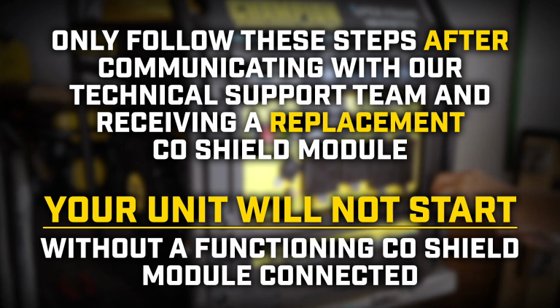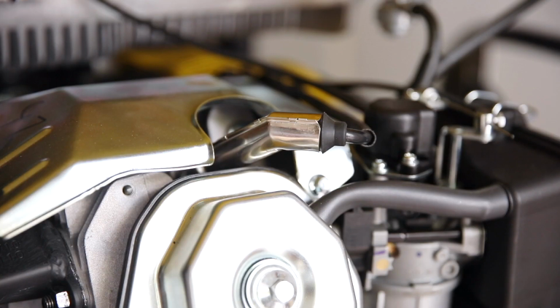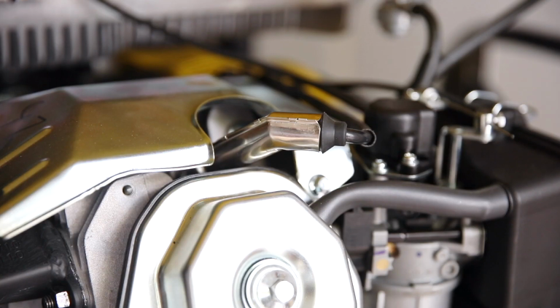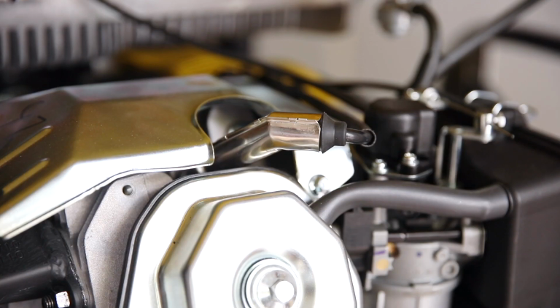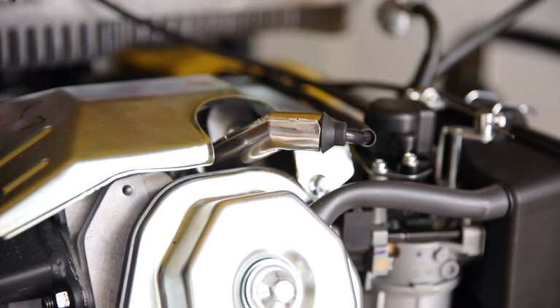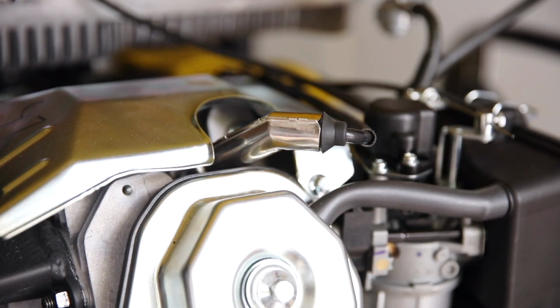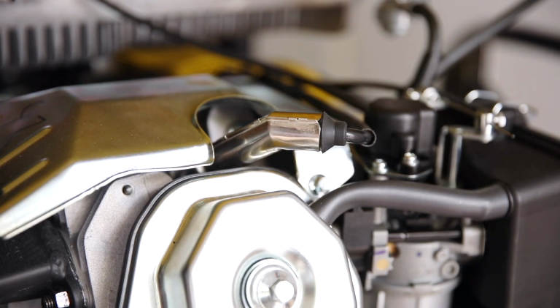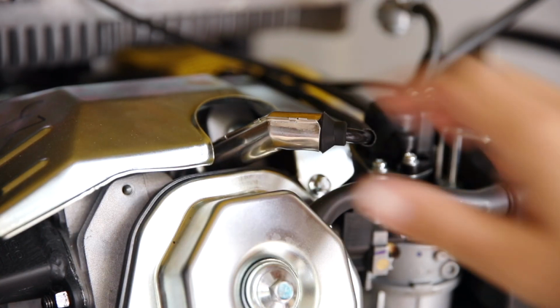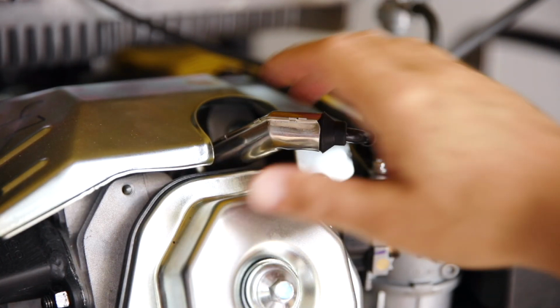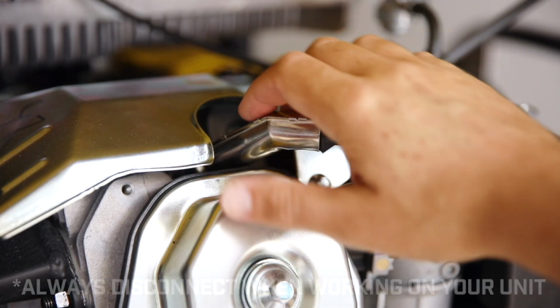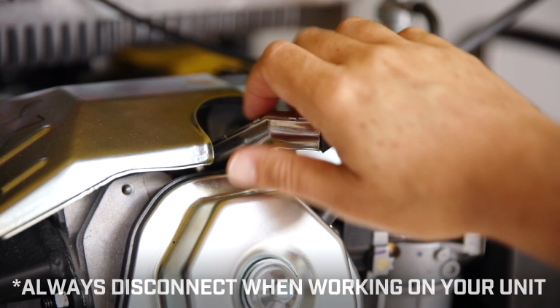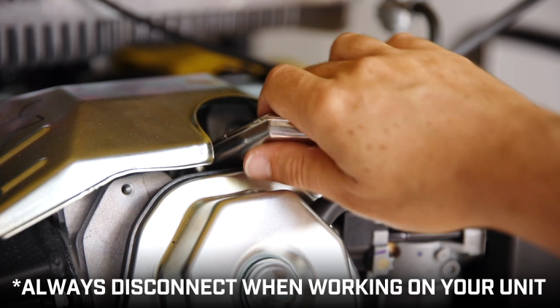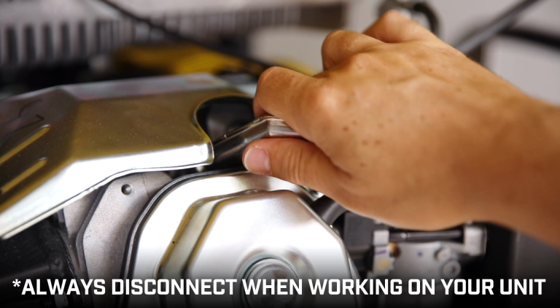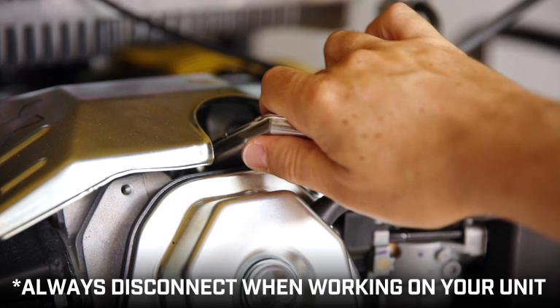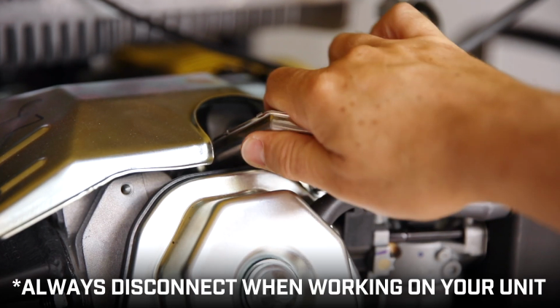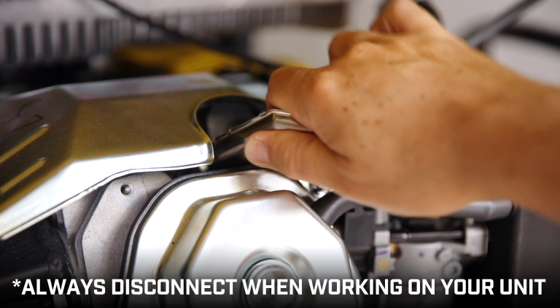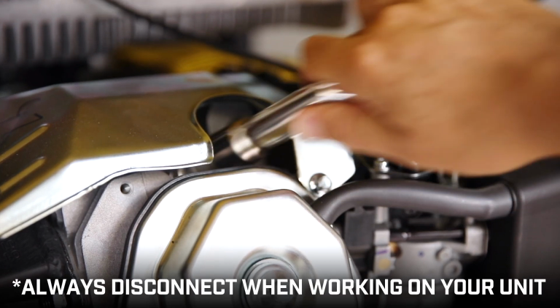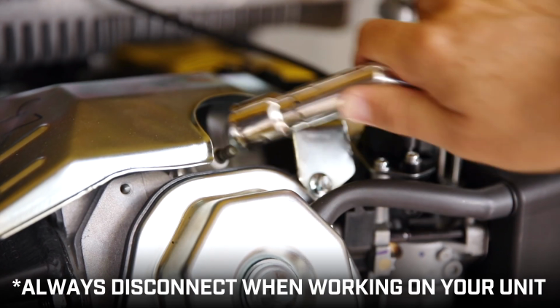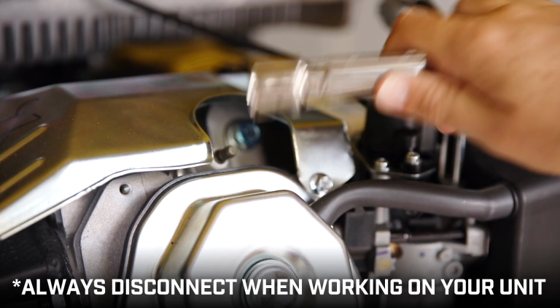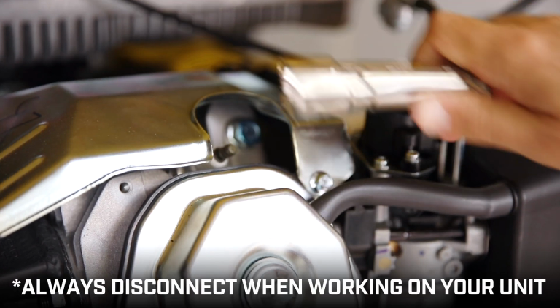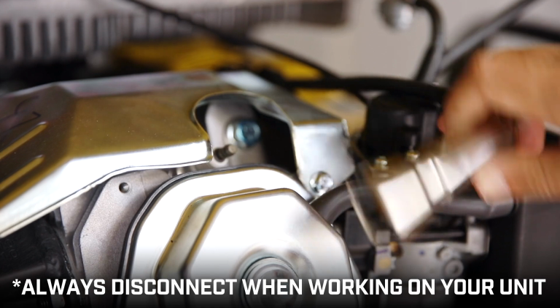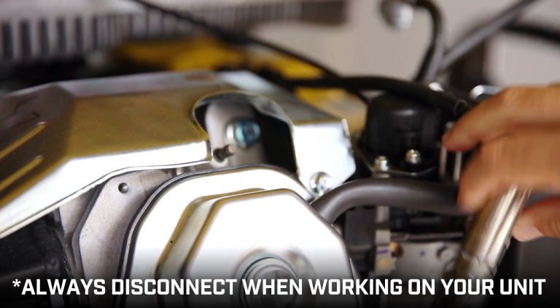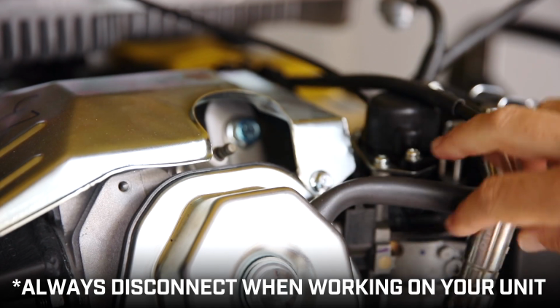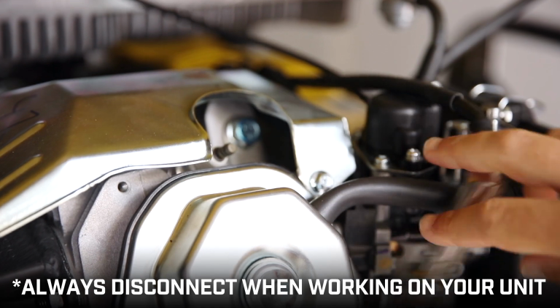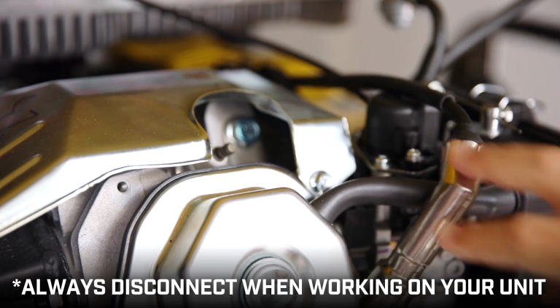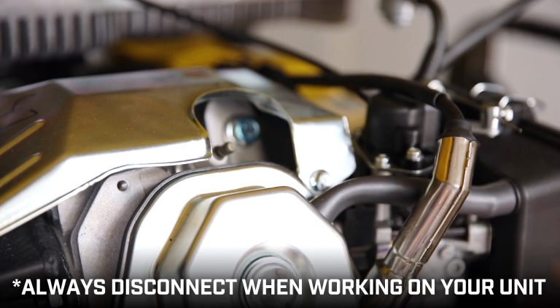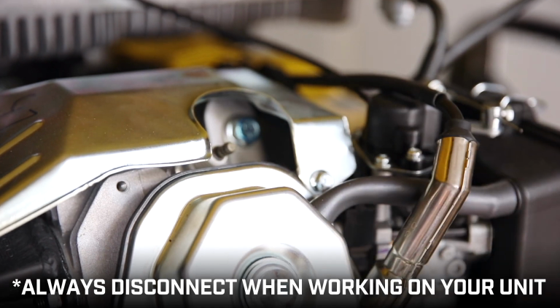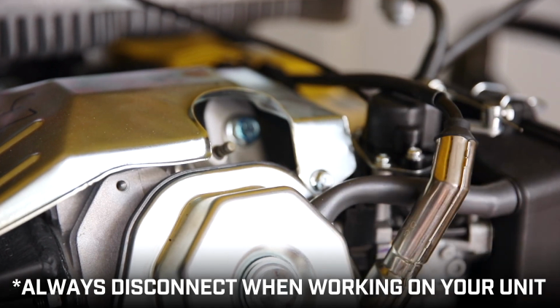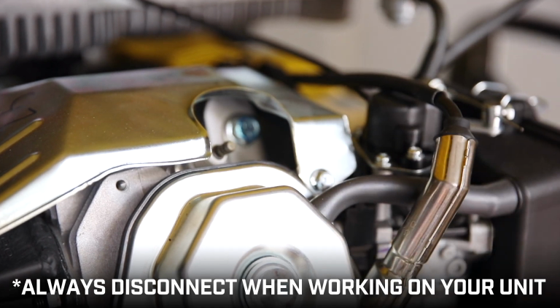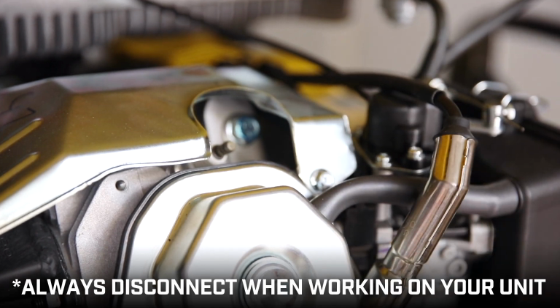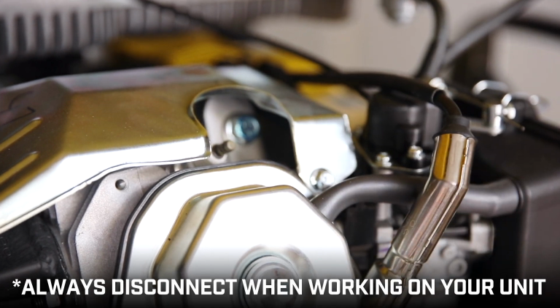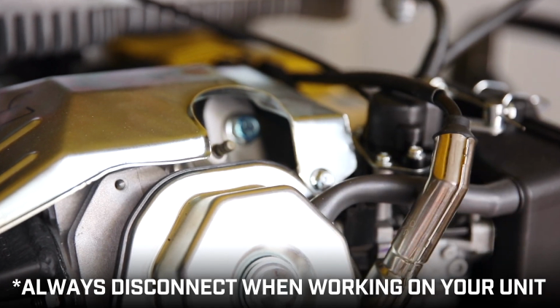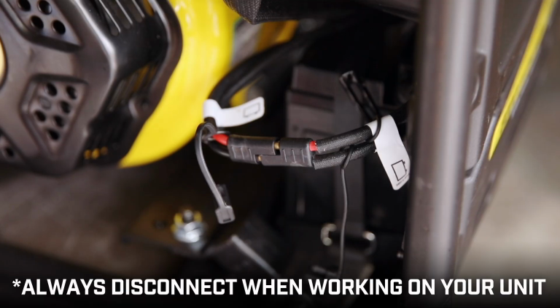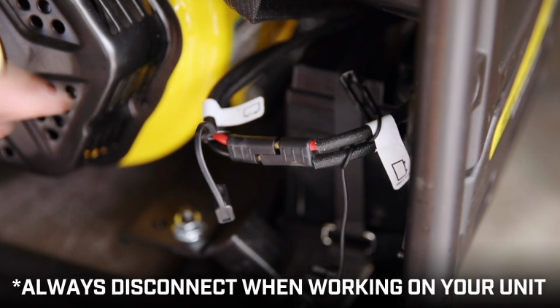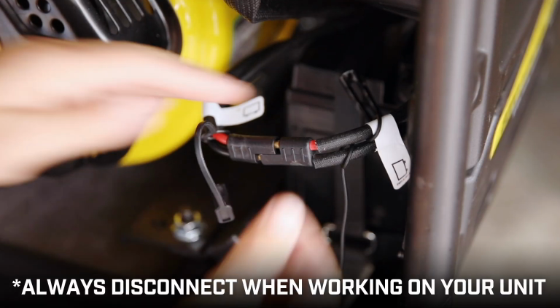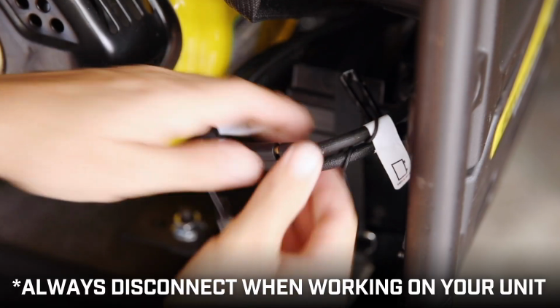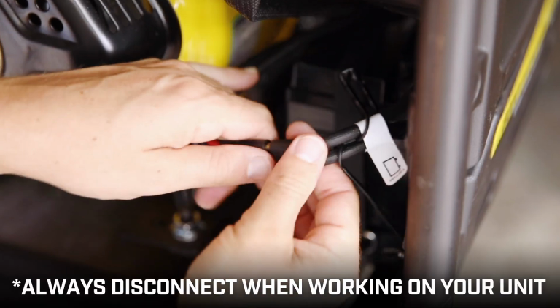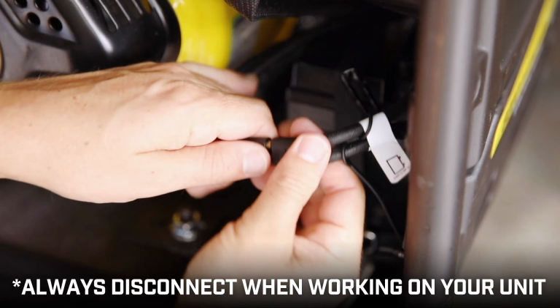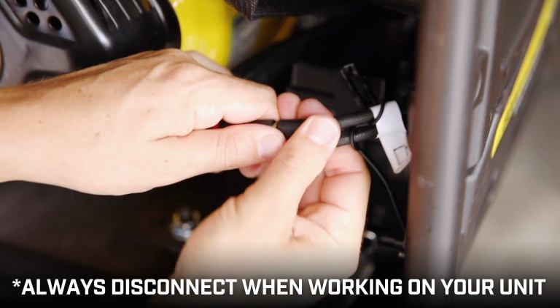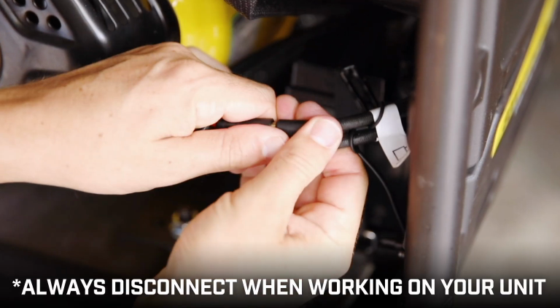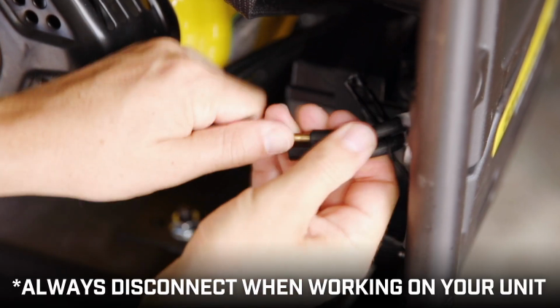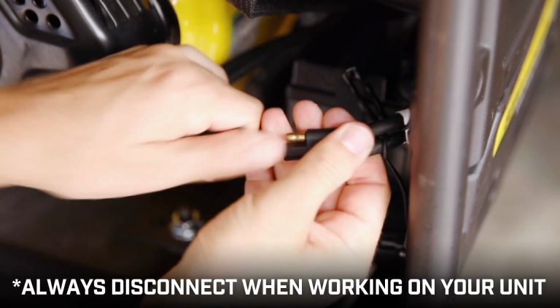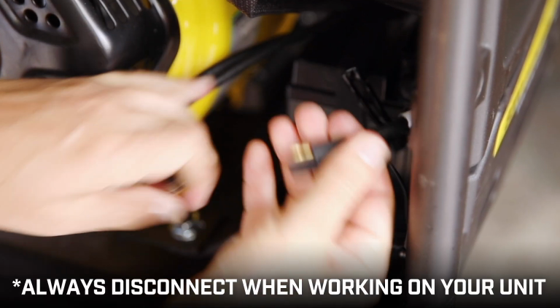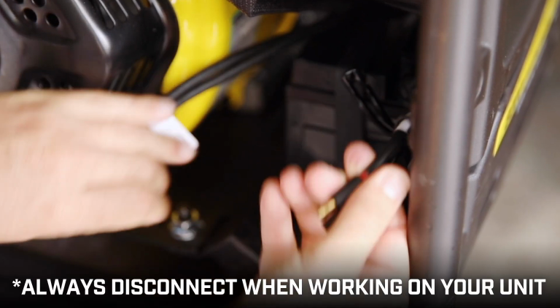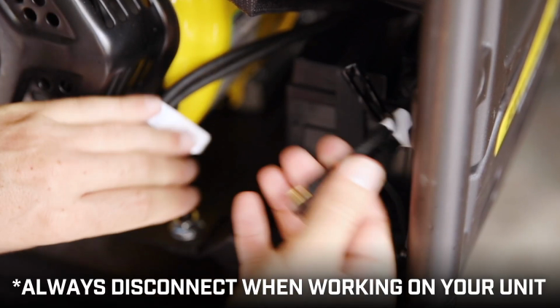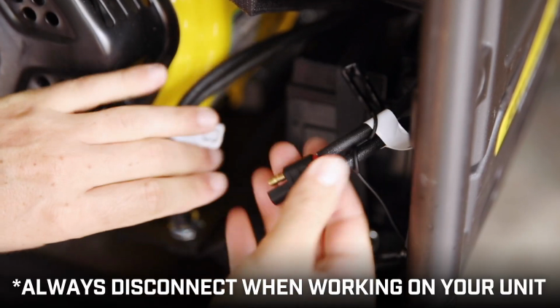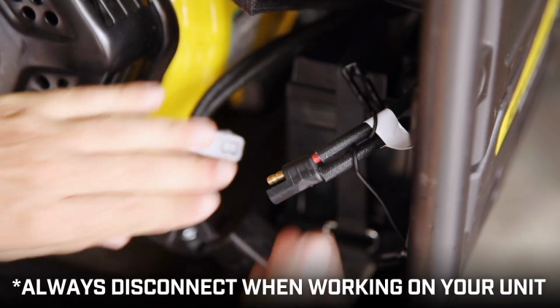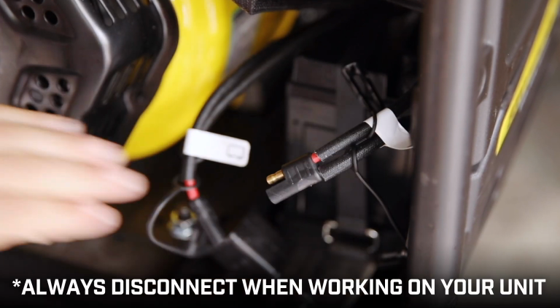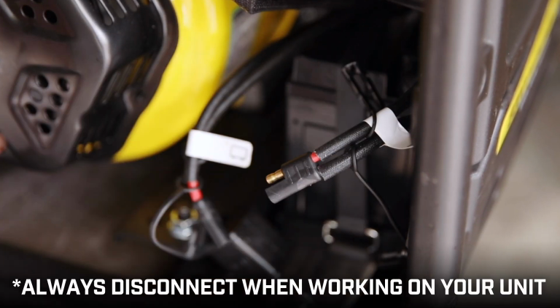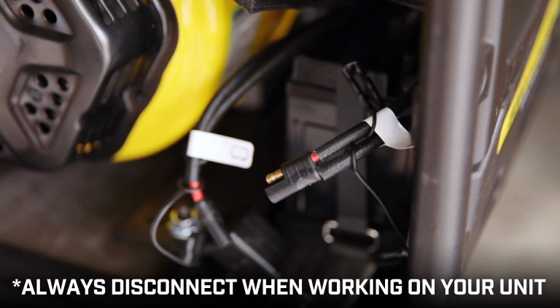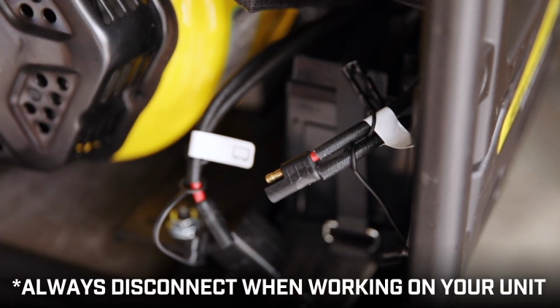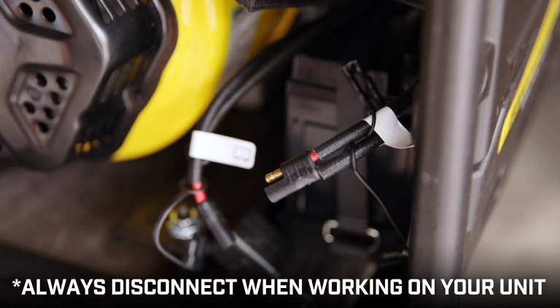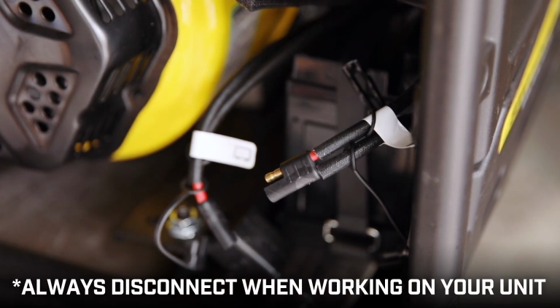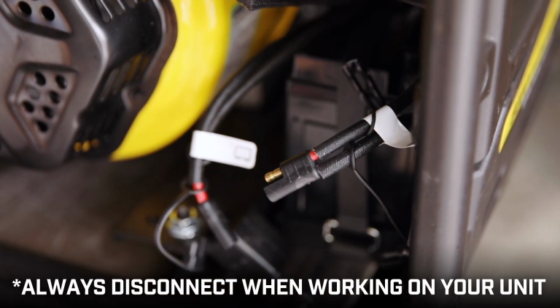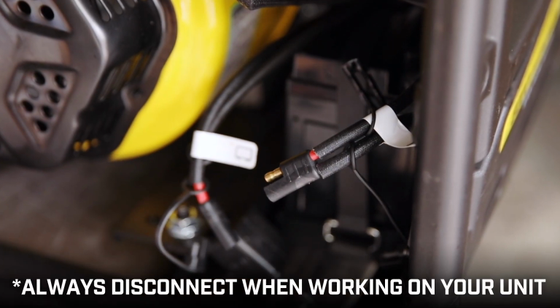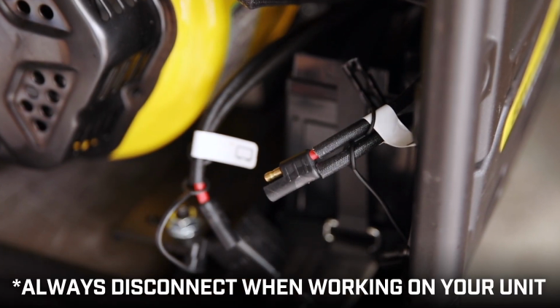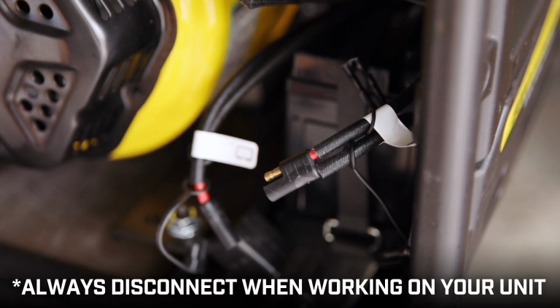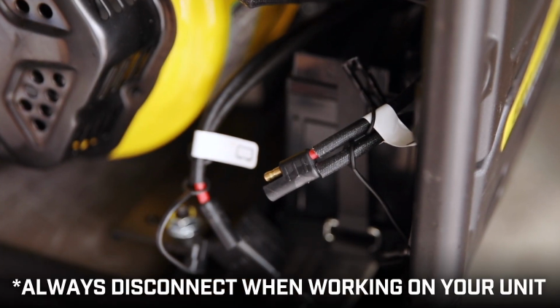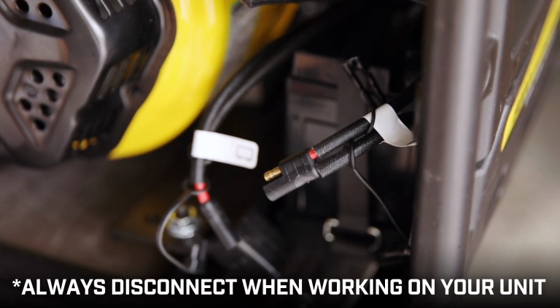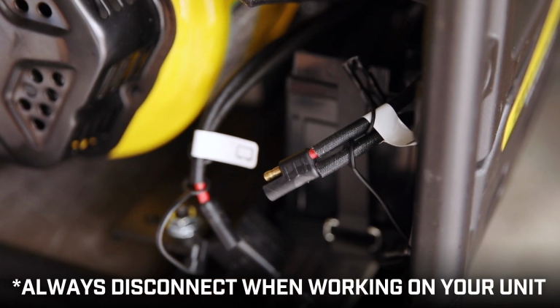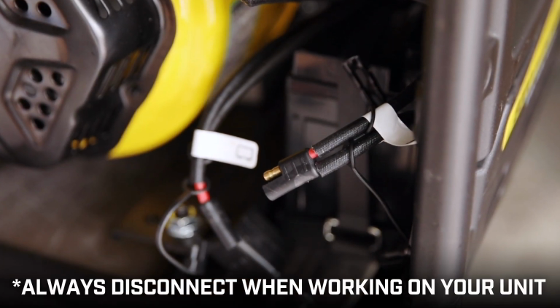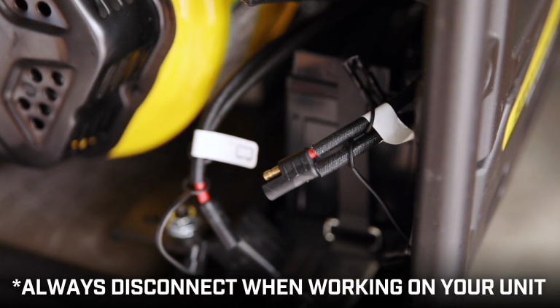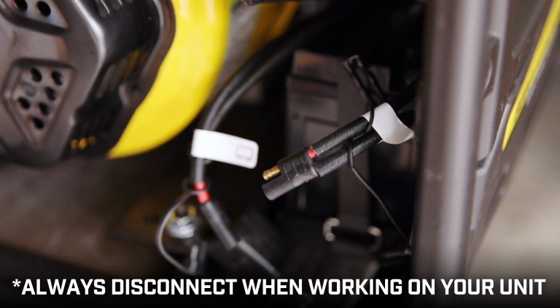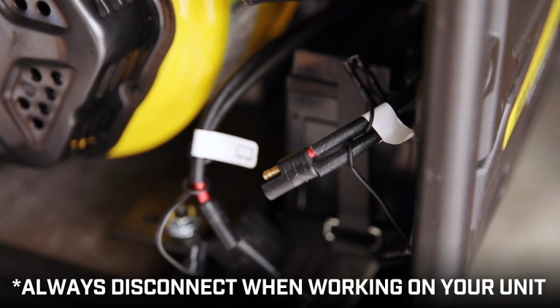Make sure the engine is completely cool. Remove the spark plug cap, and if your unit is equipped with a battery, disconnect it before beginning.